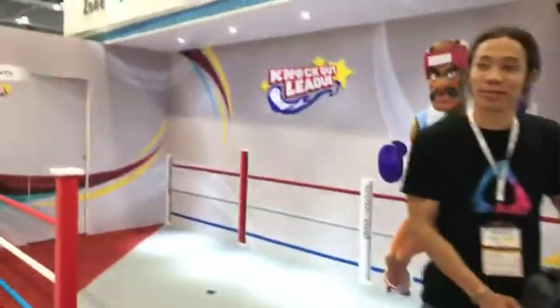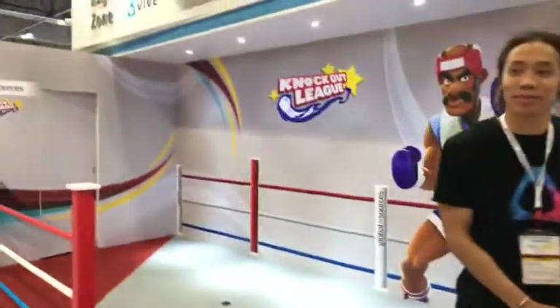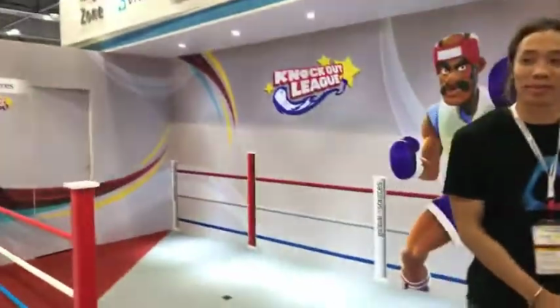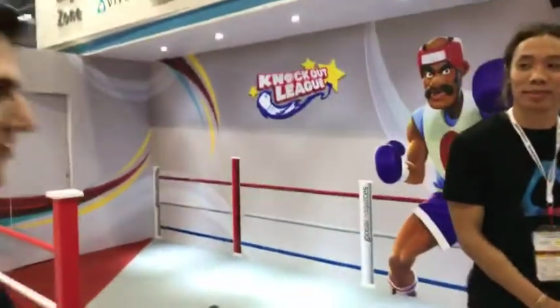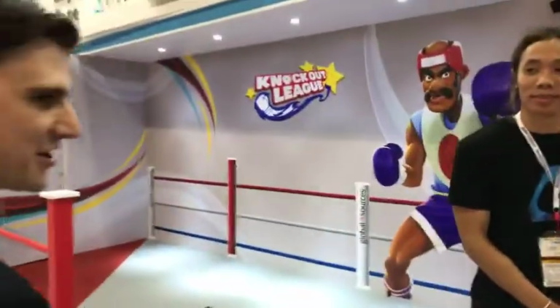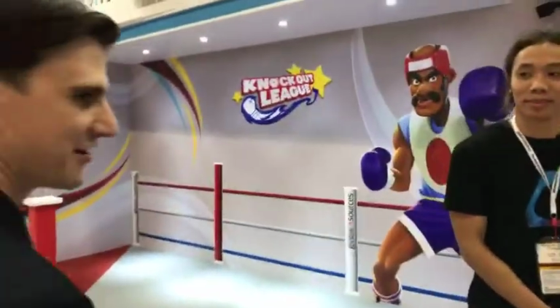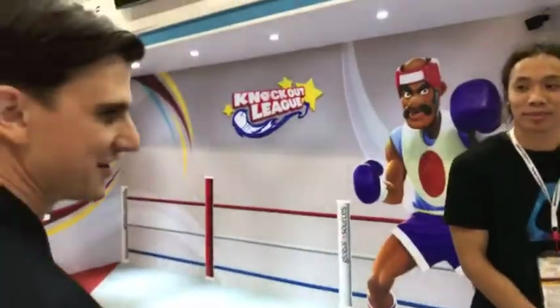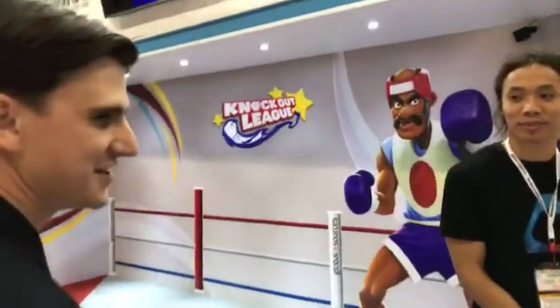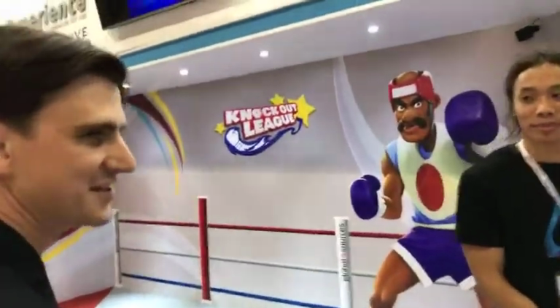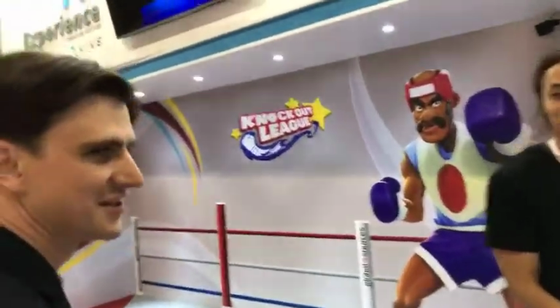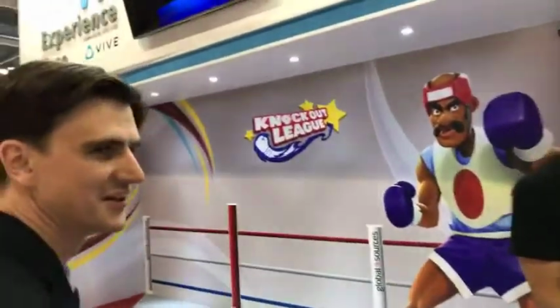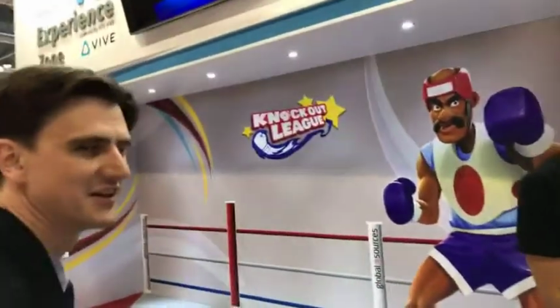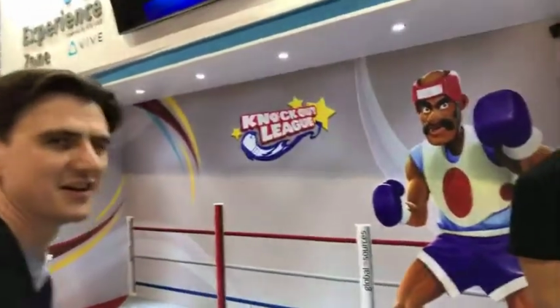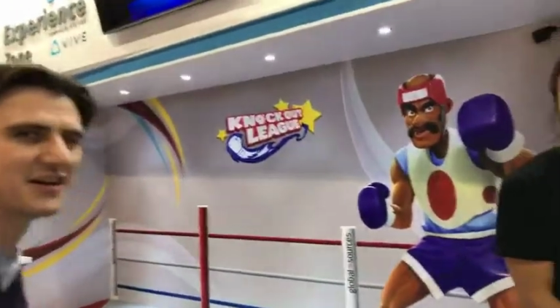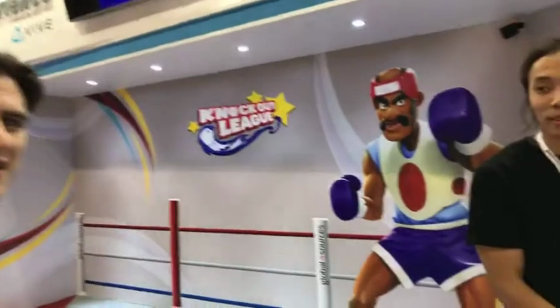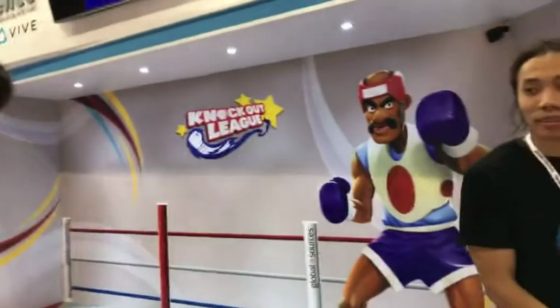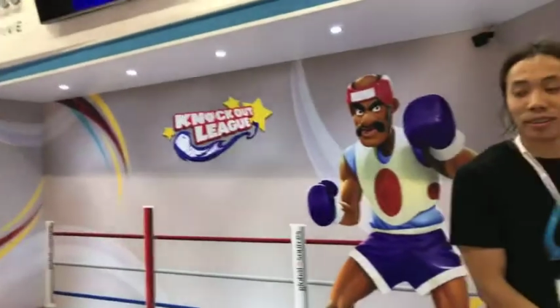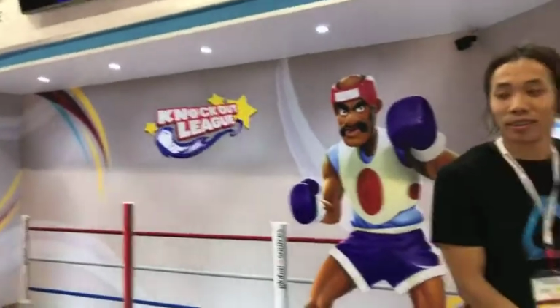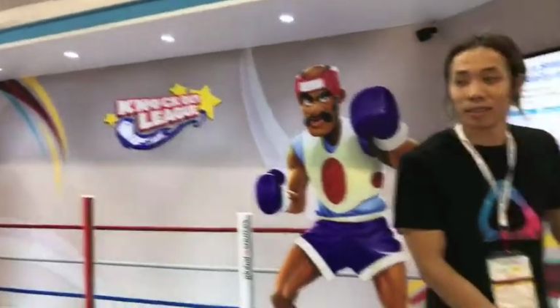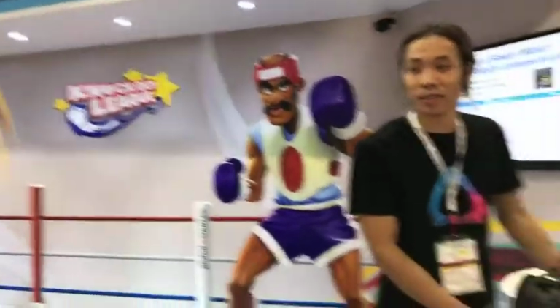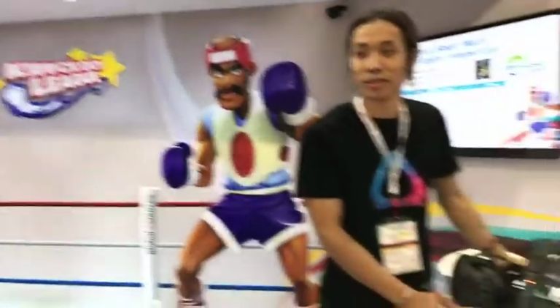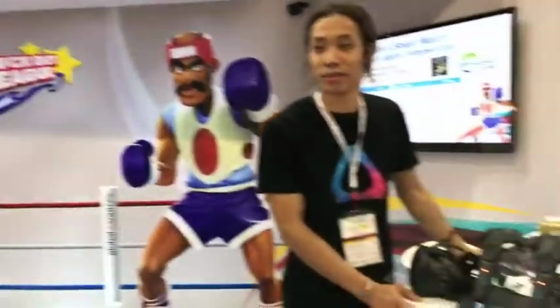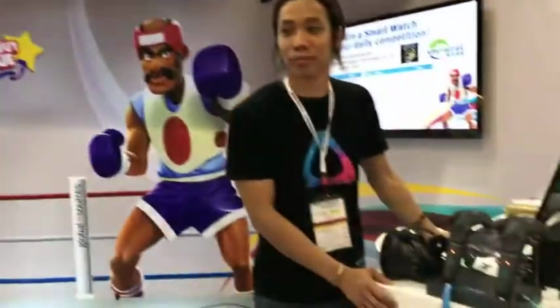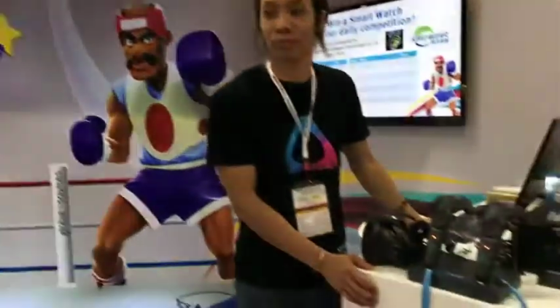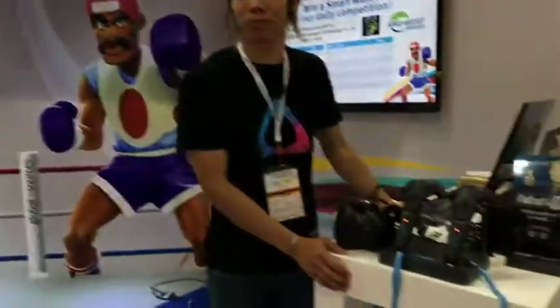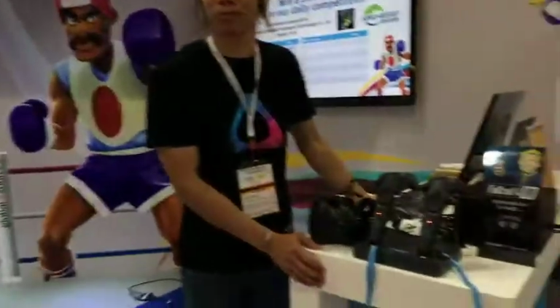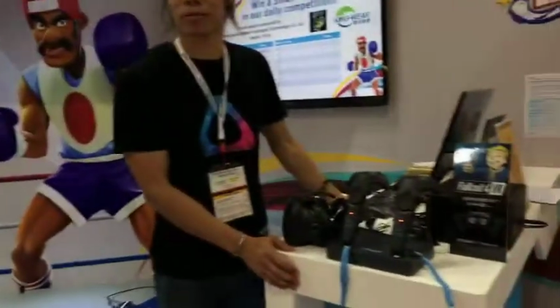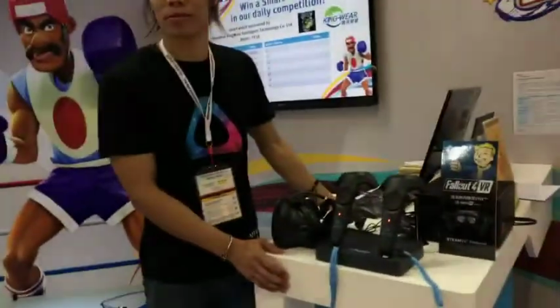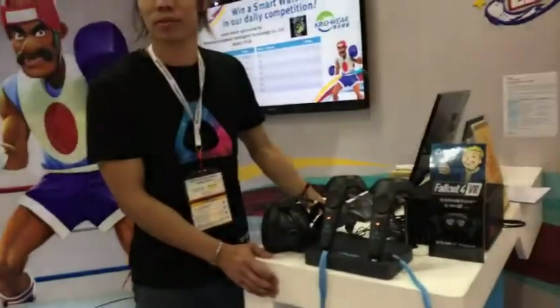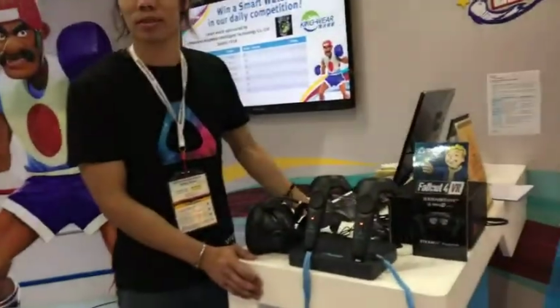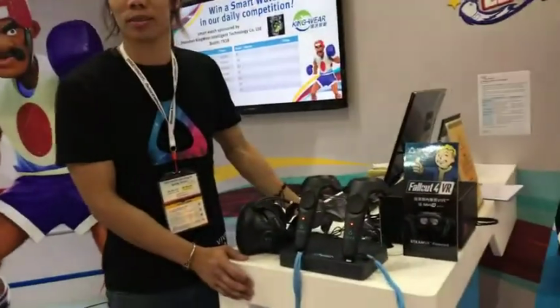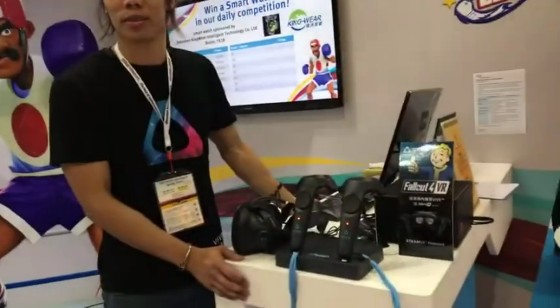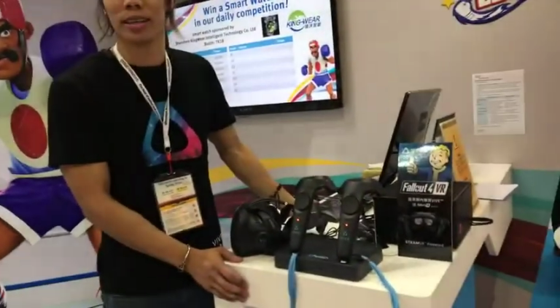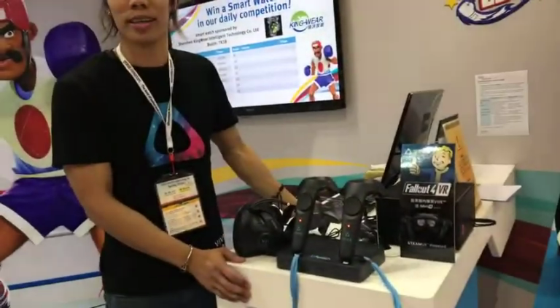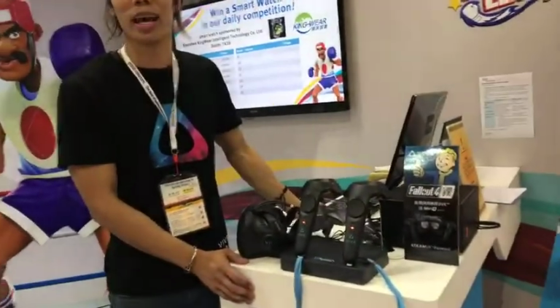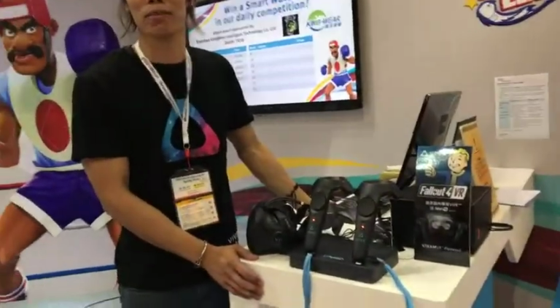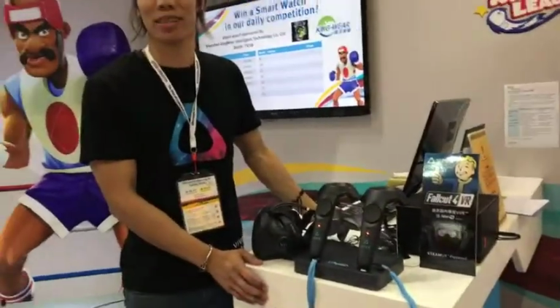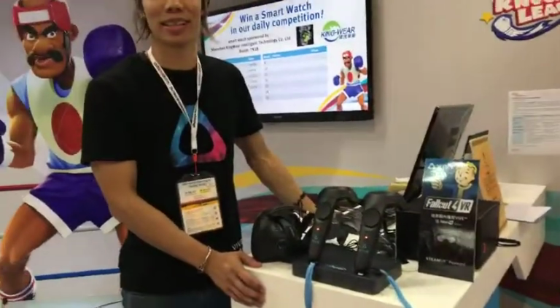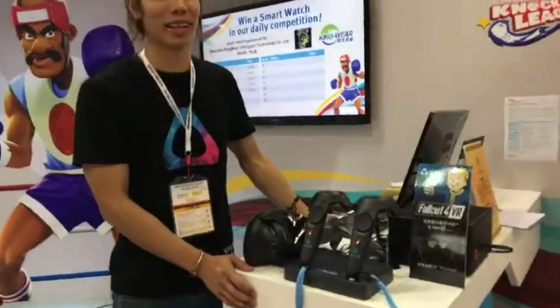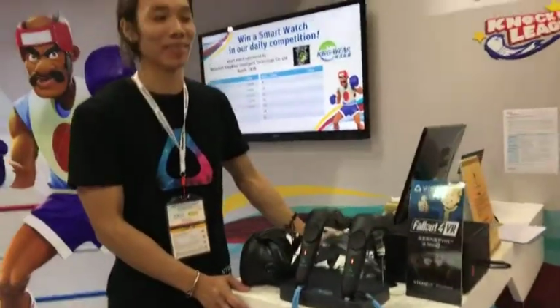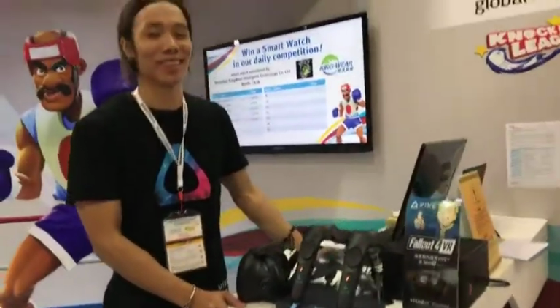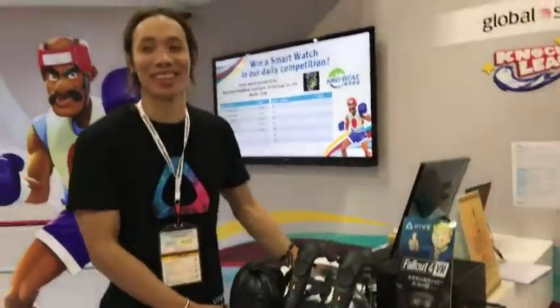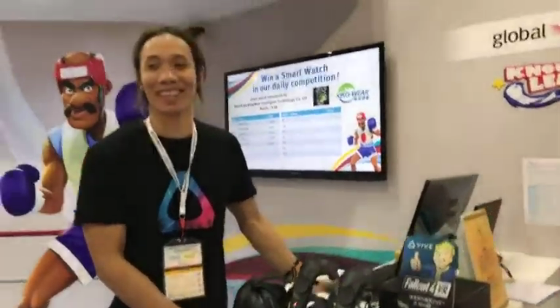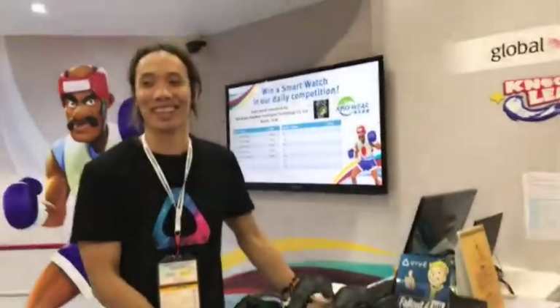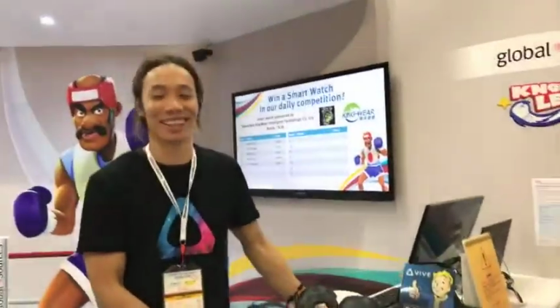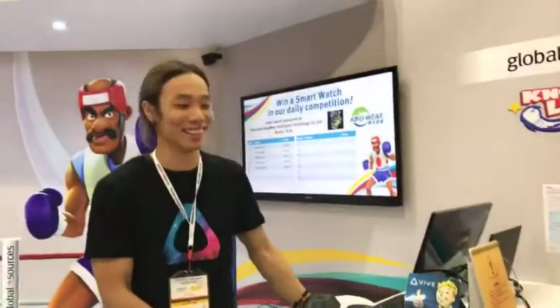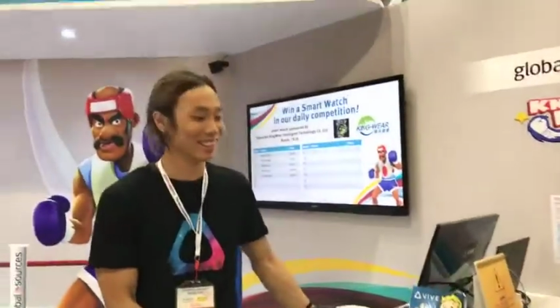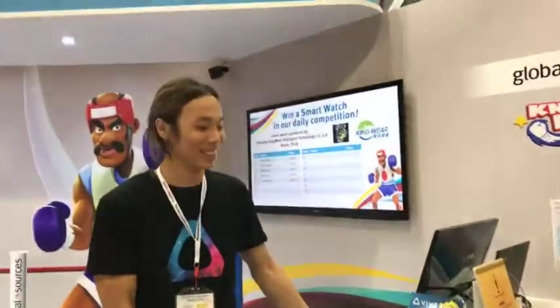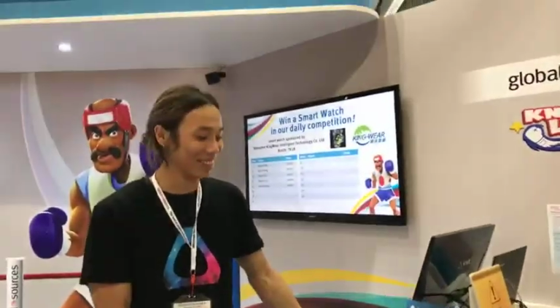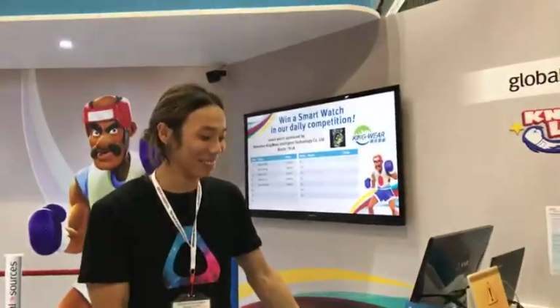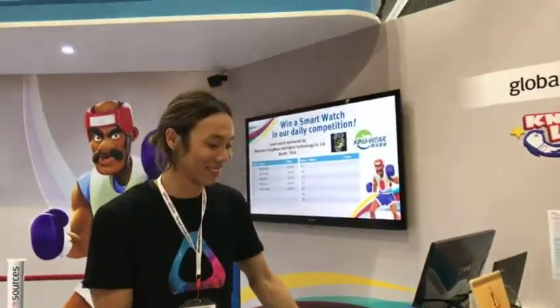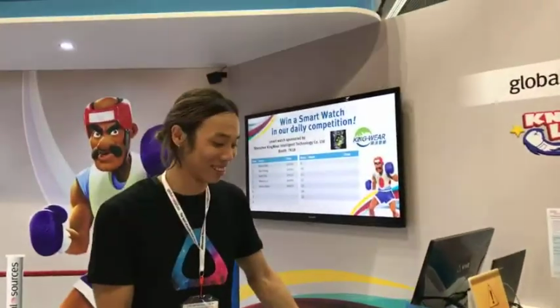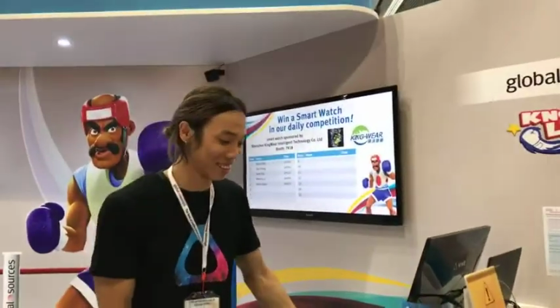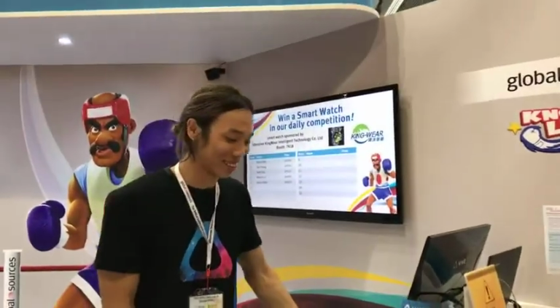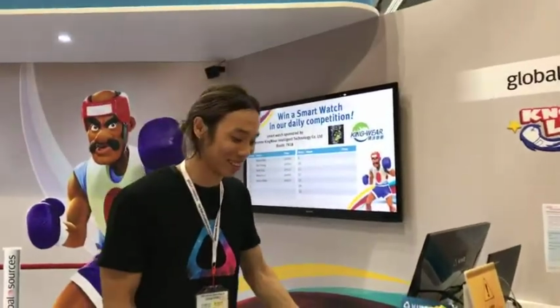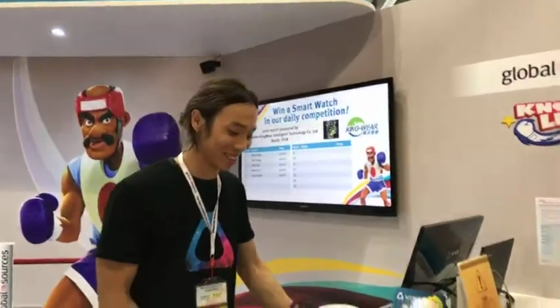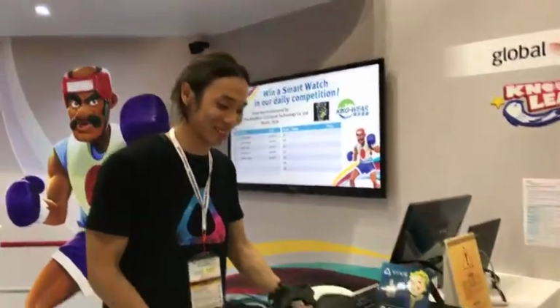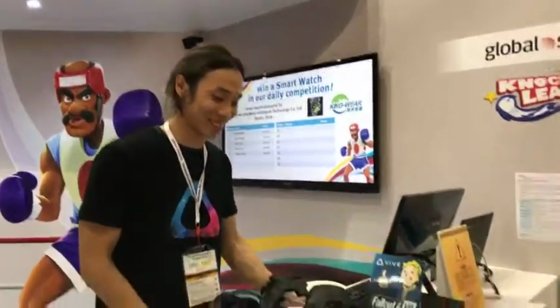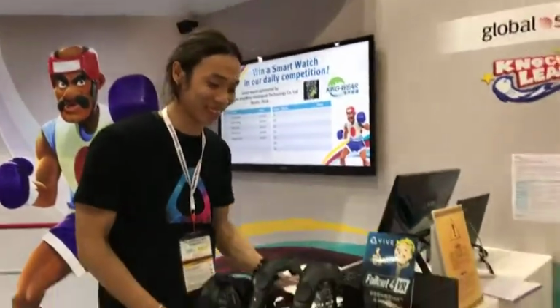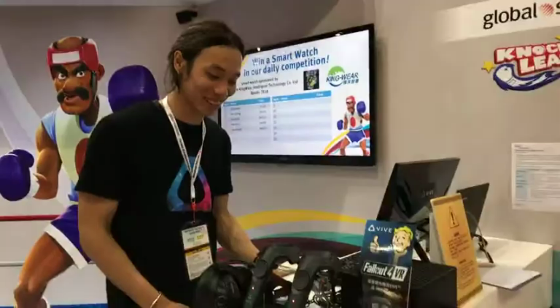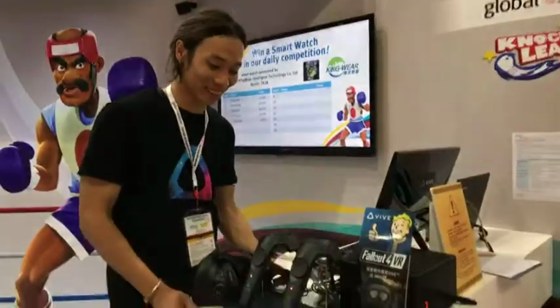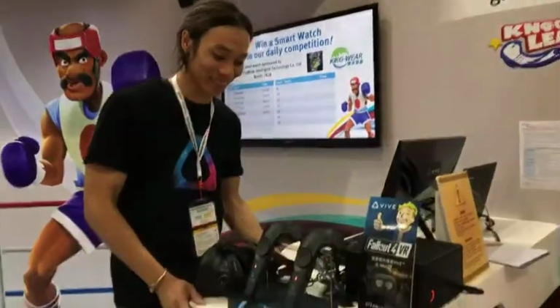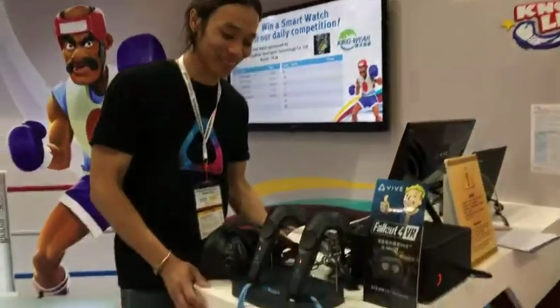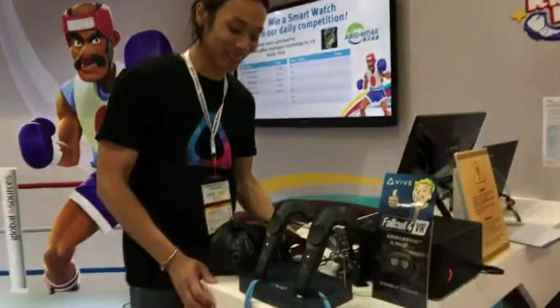This is Knockout League, the virtual reality boxing game. Unfortunately no one appears to be trying it out just yet.